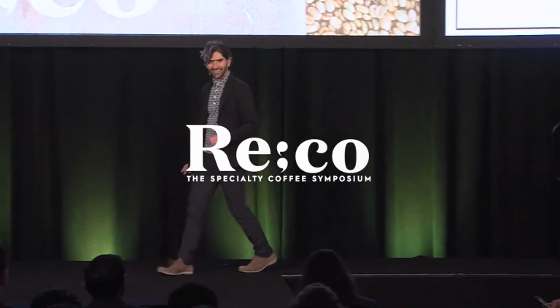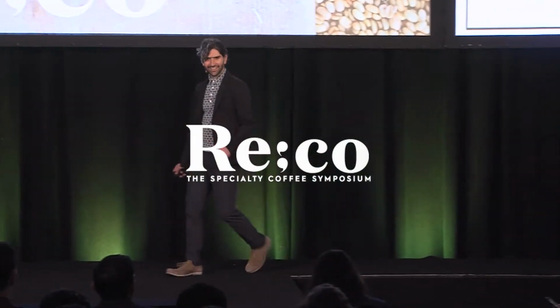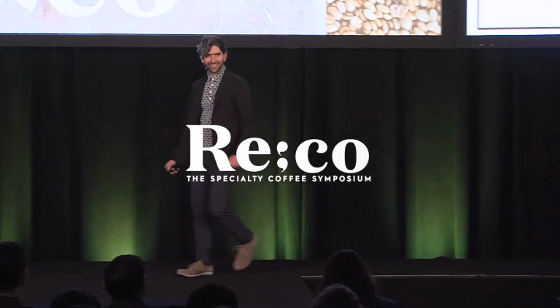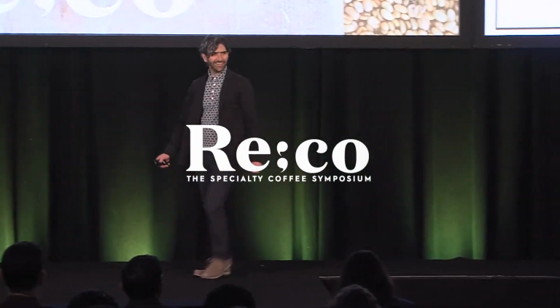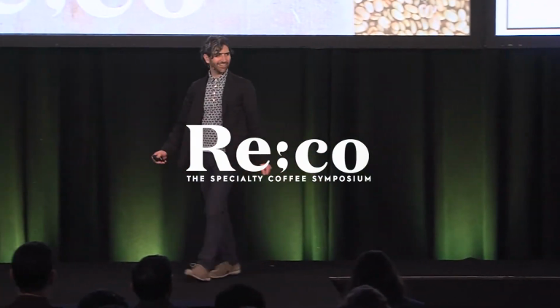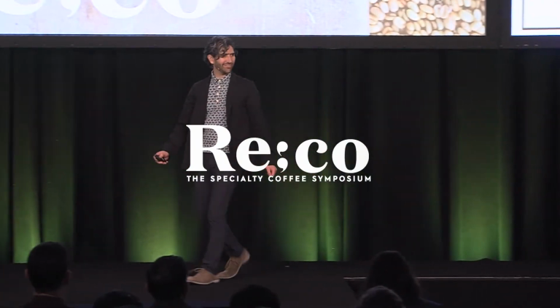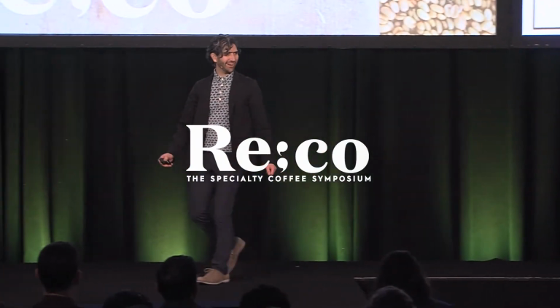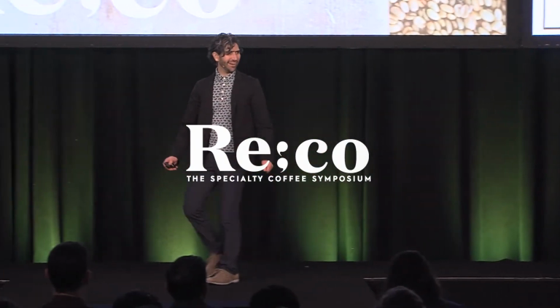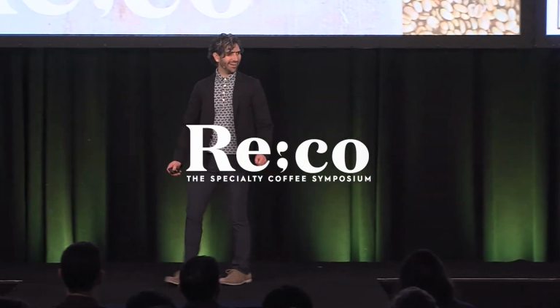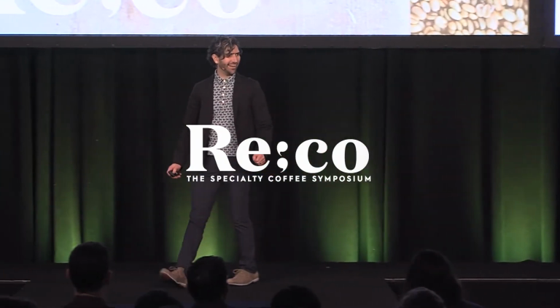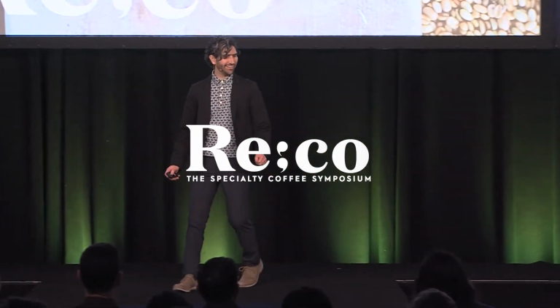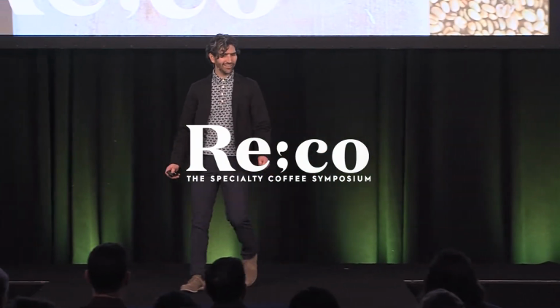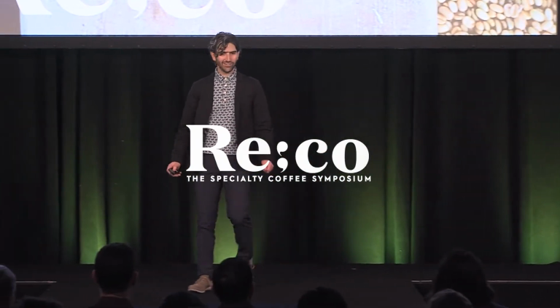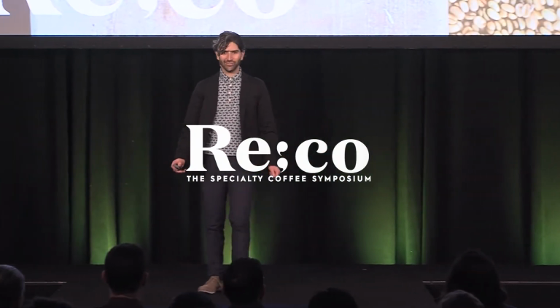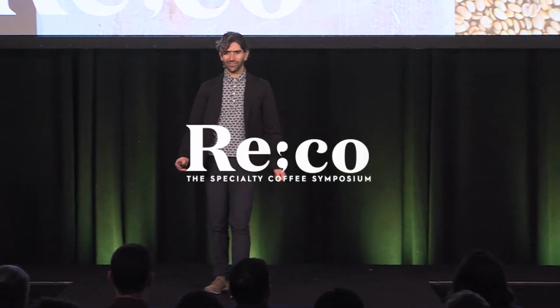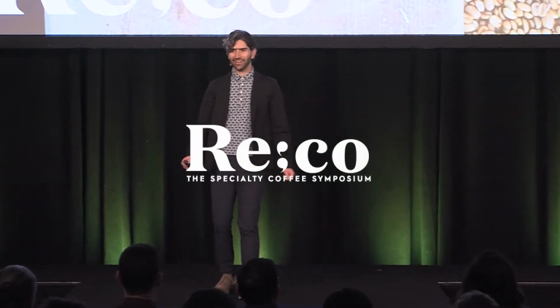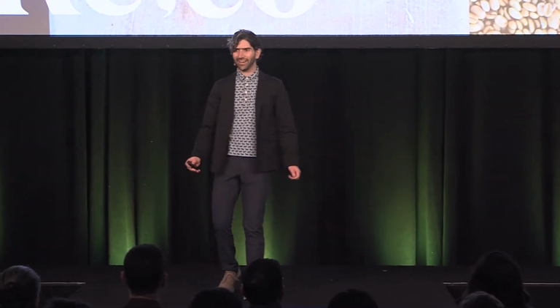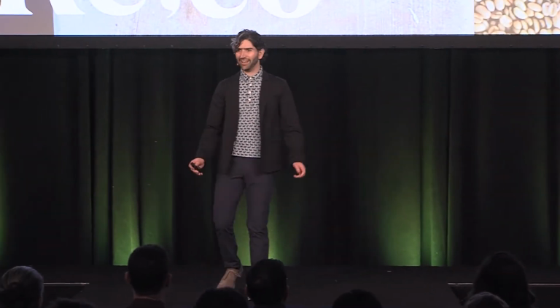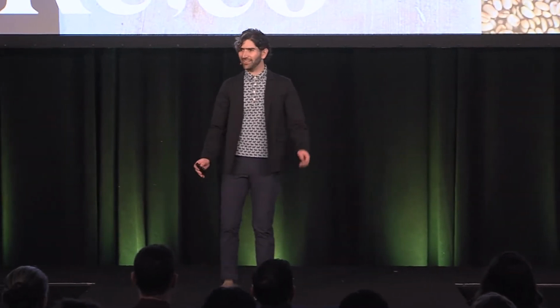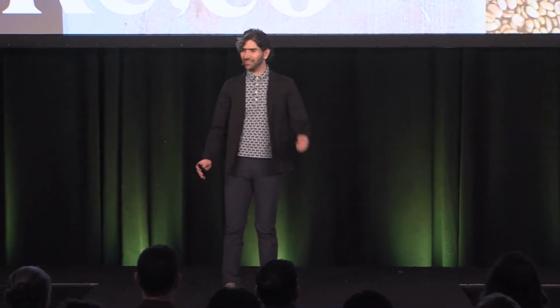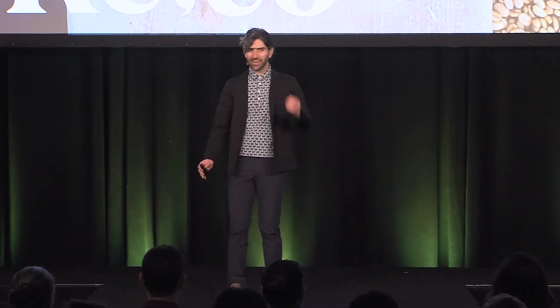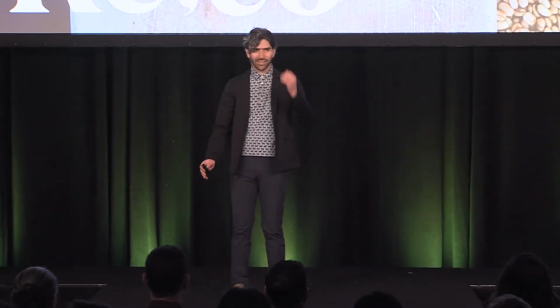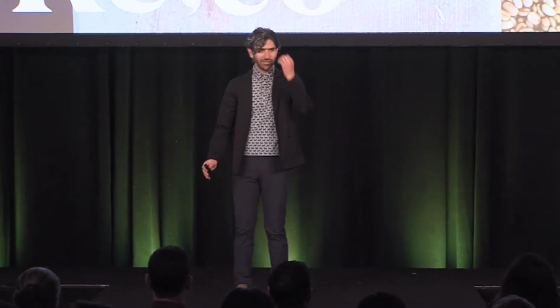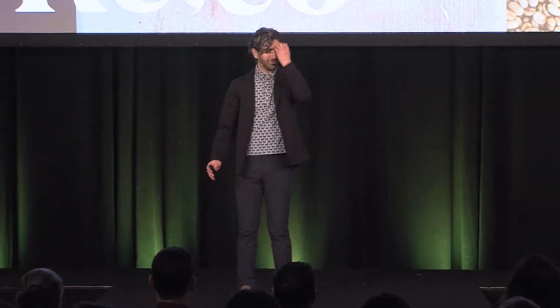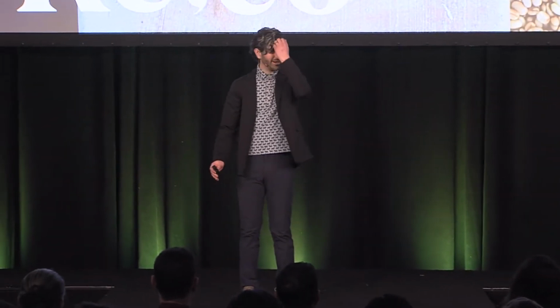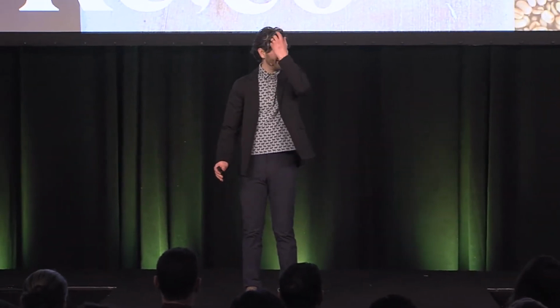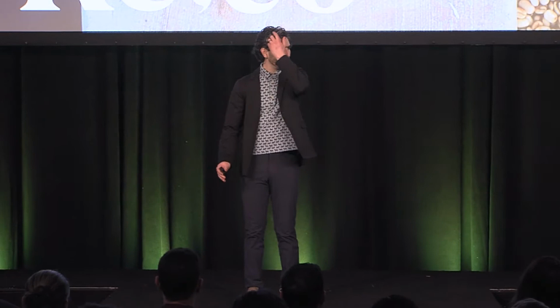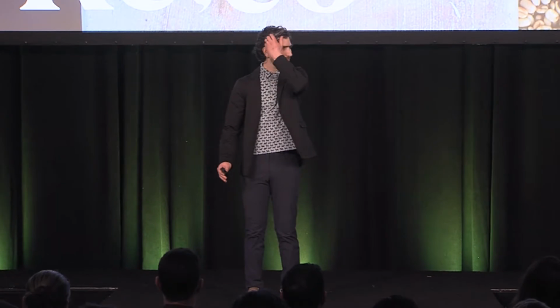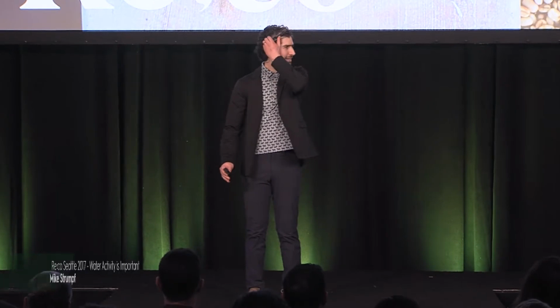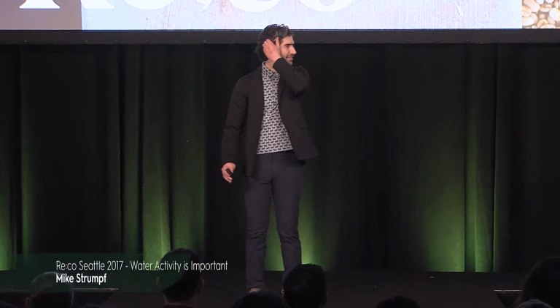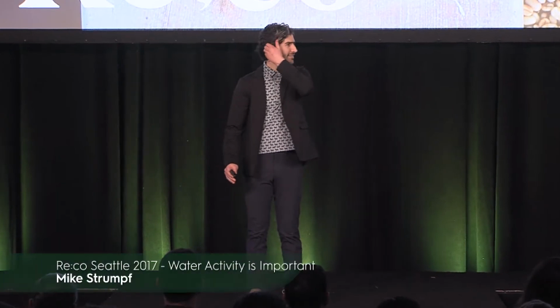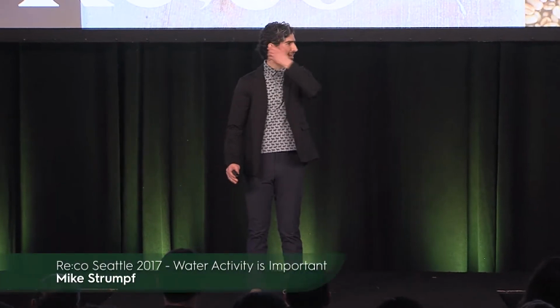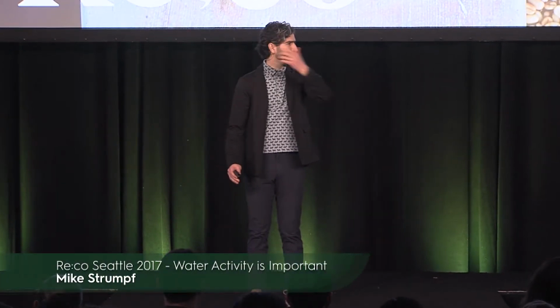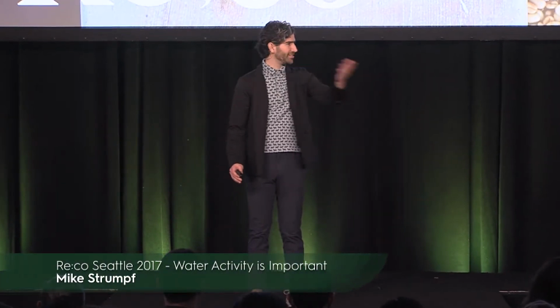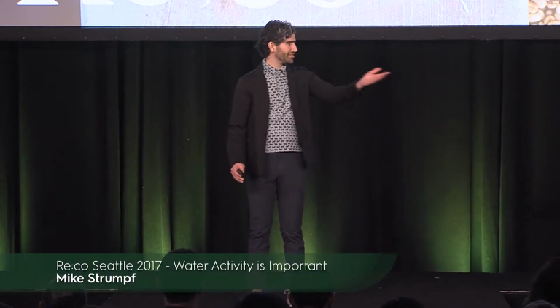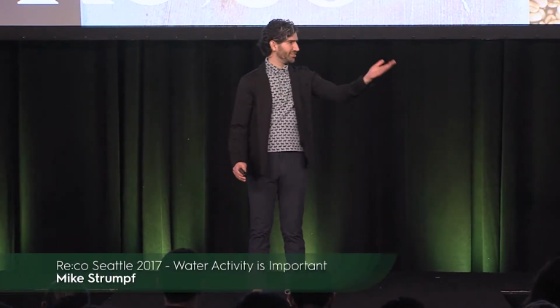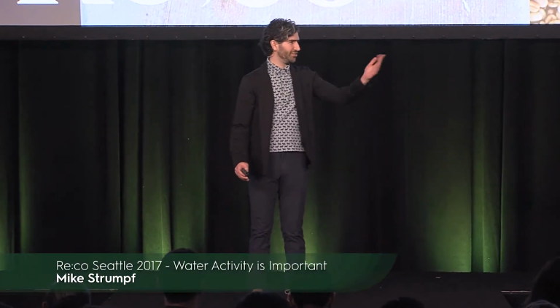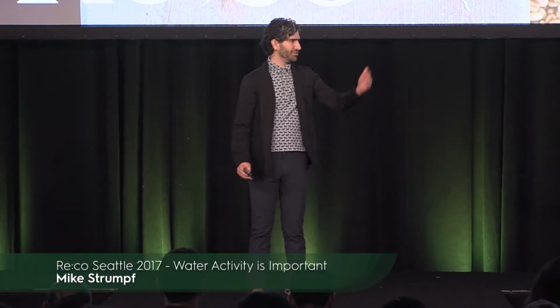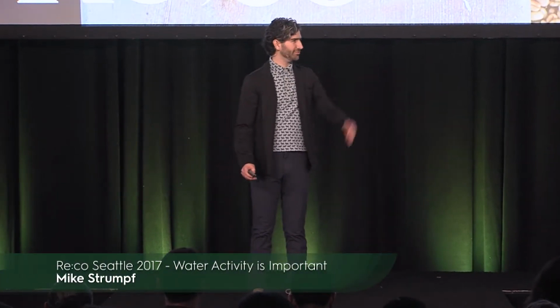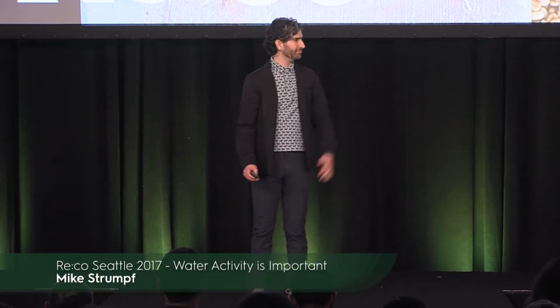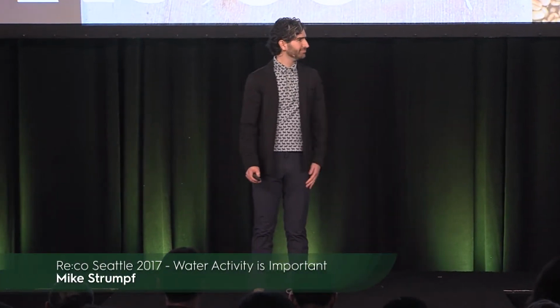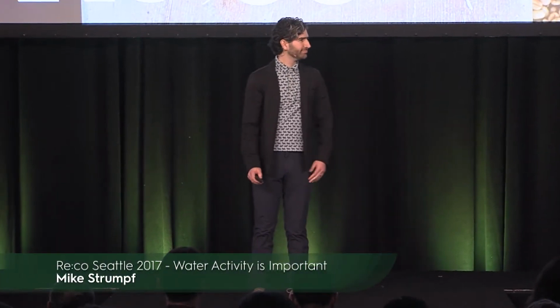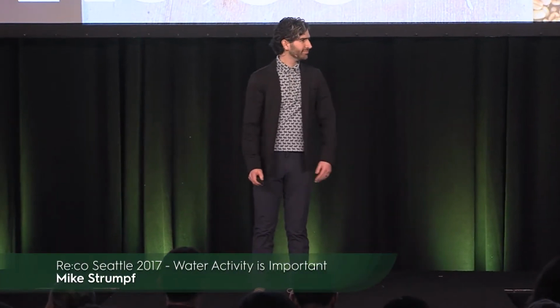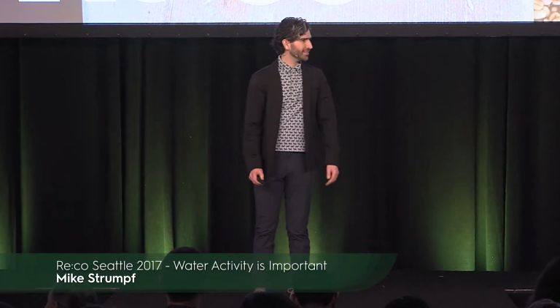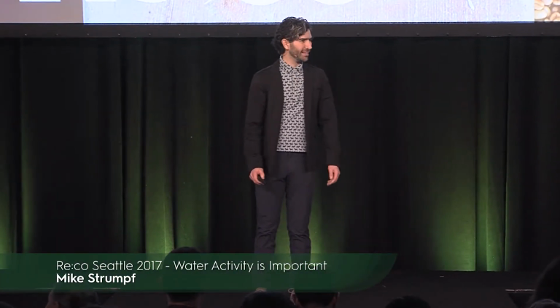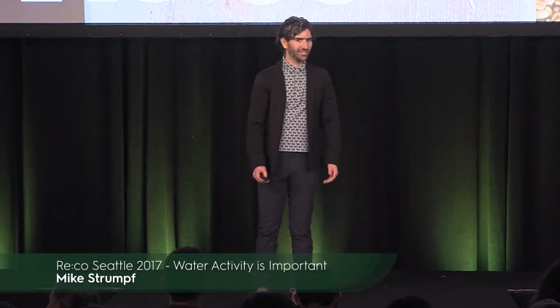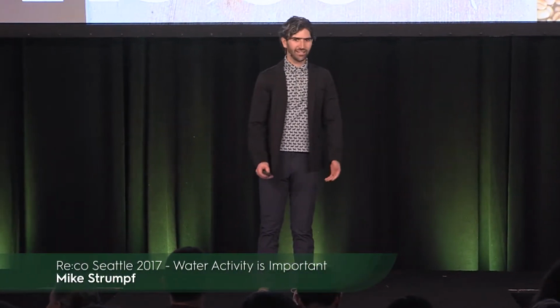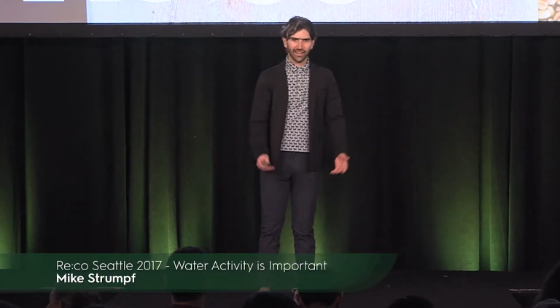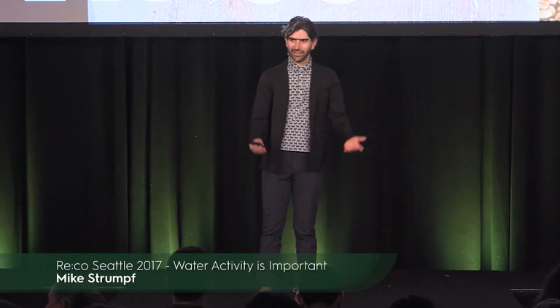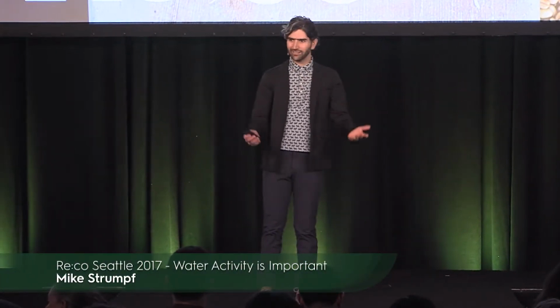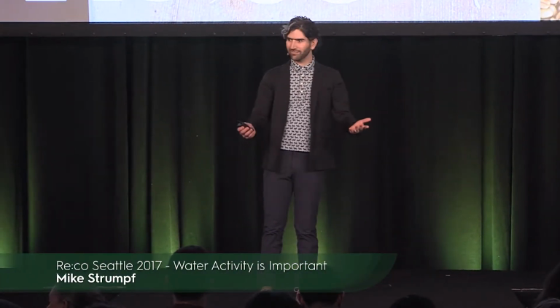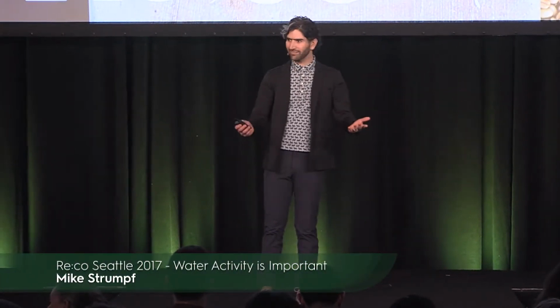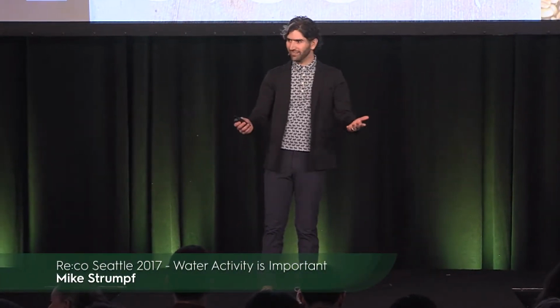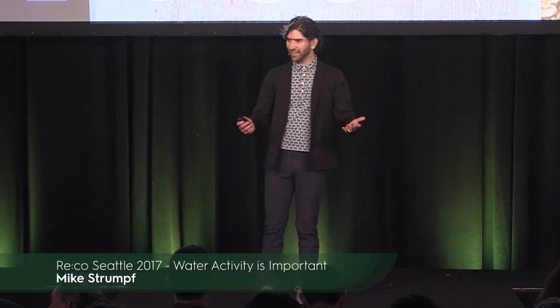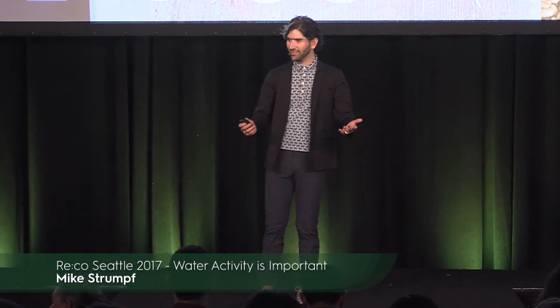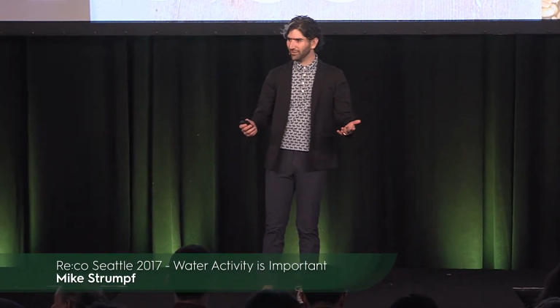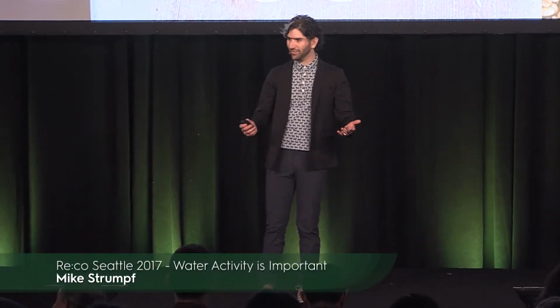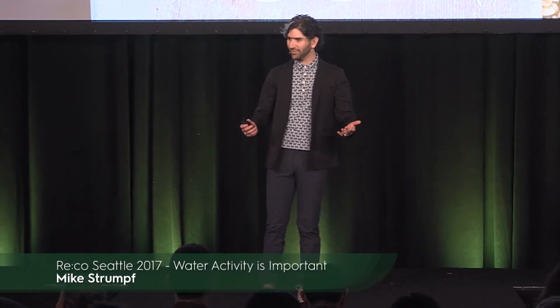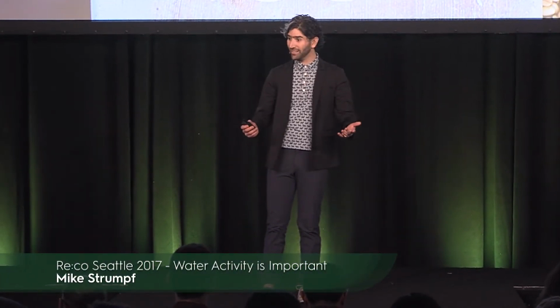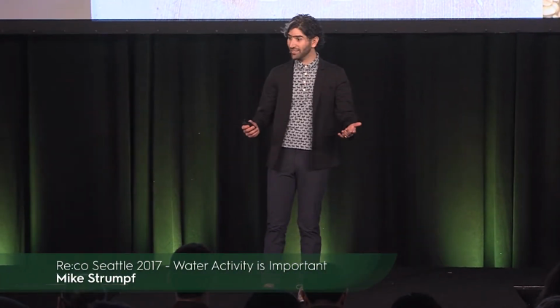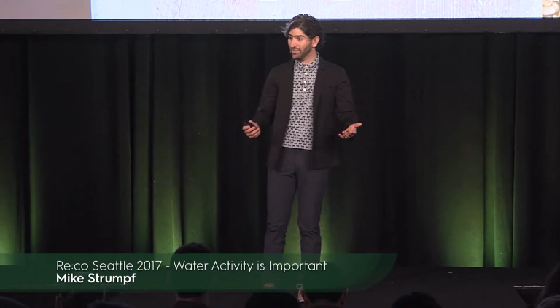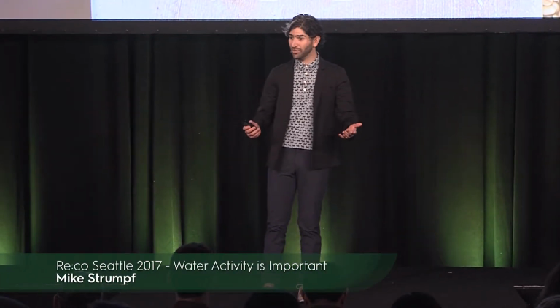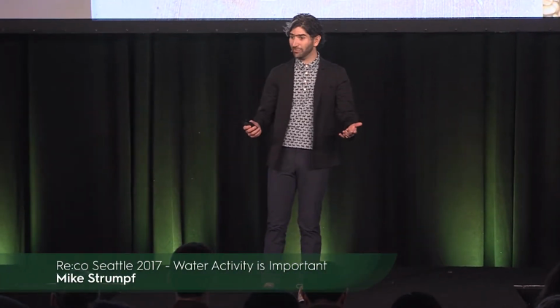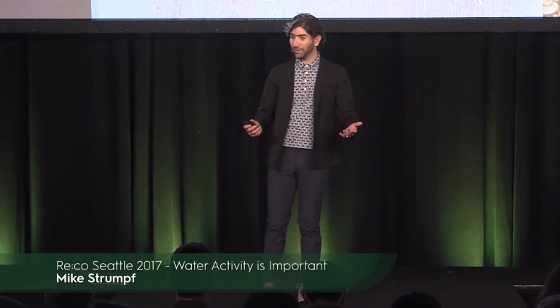All right, hello, and thank you for having me. Thanks to SEA, and thanks for listening to me.